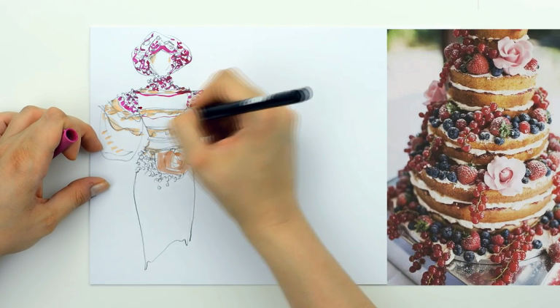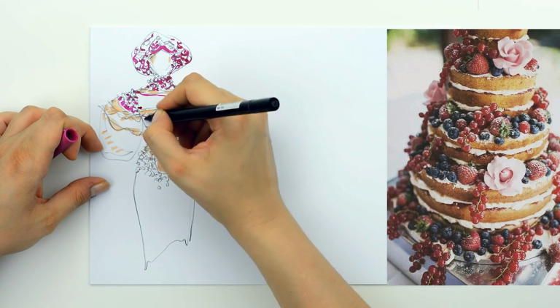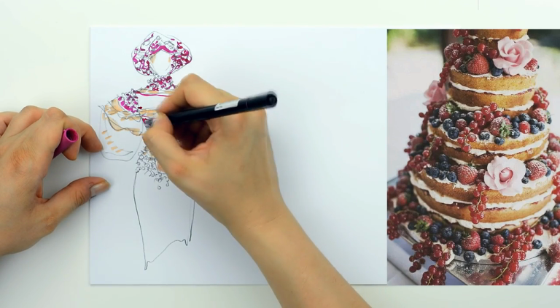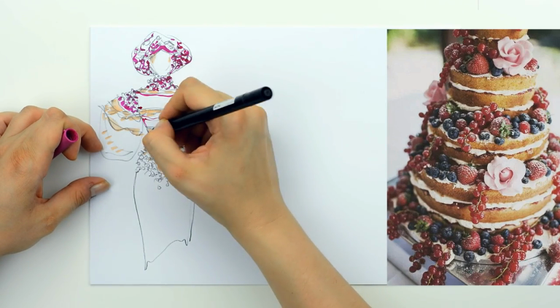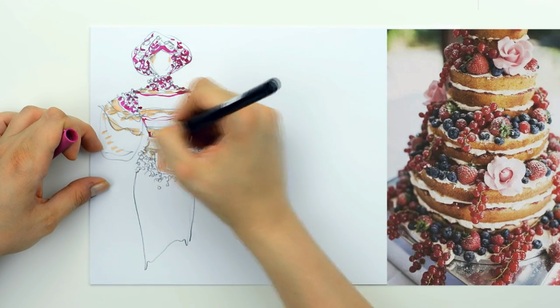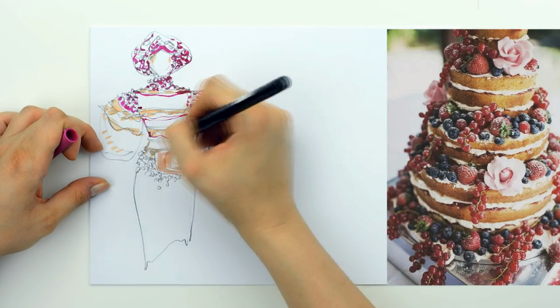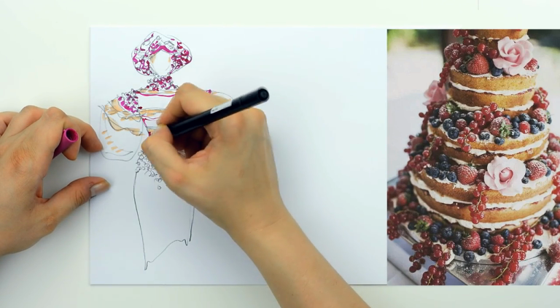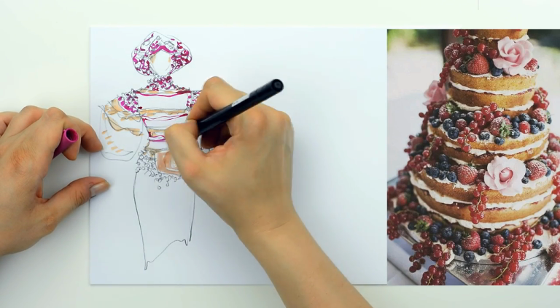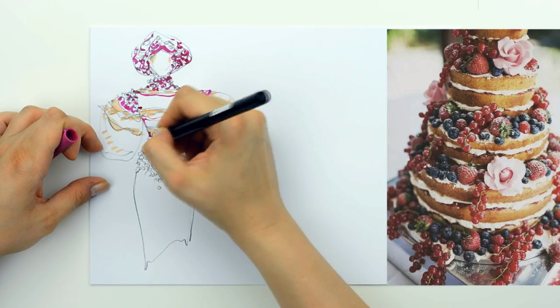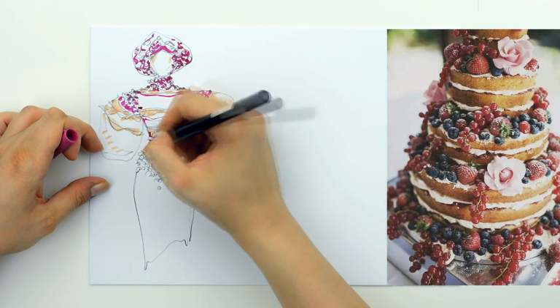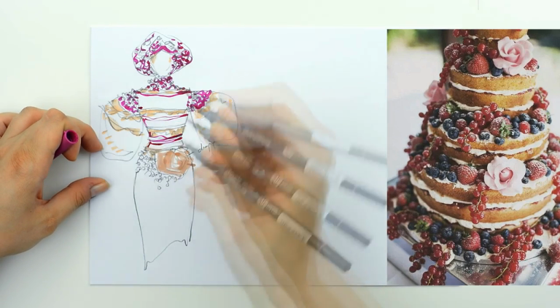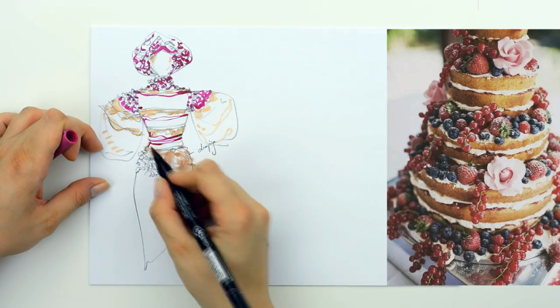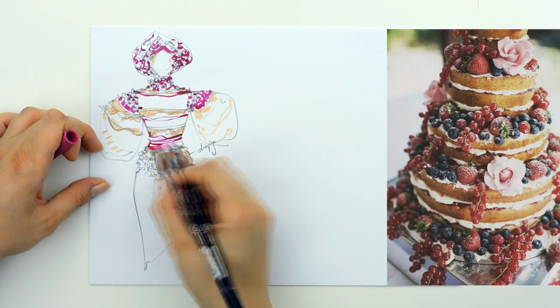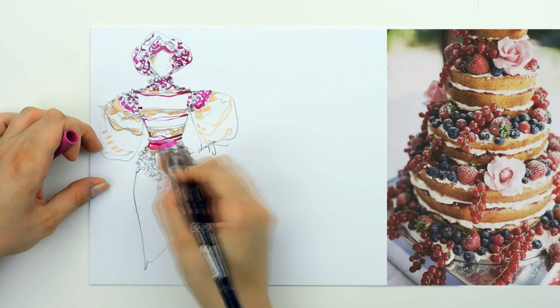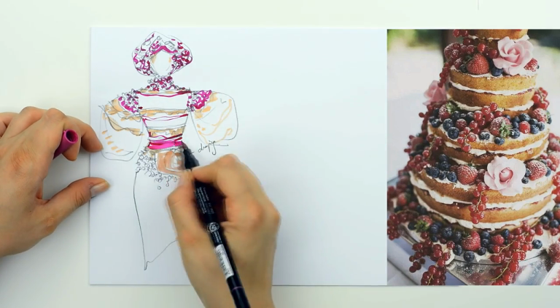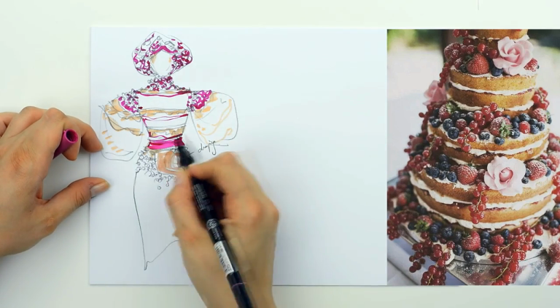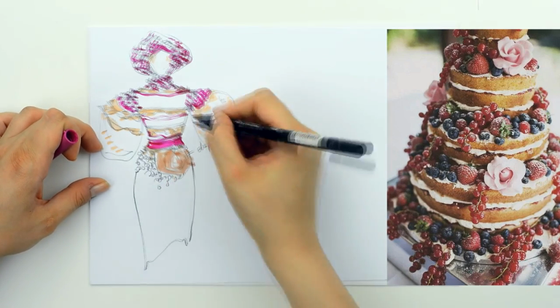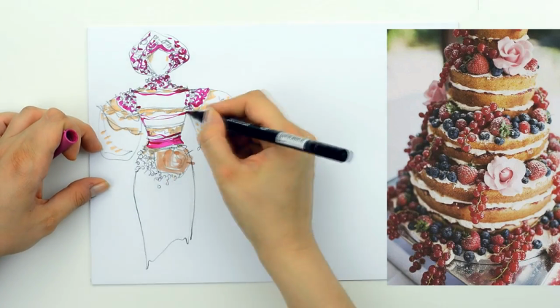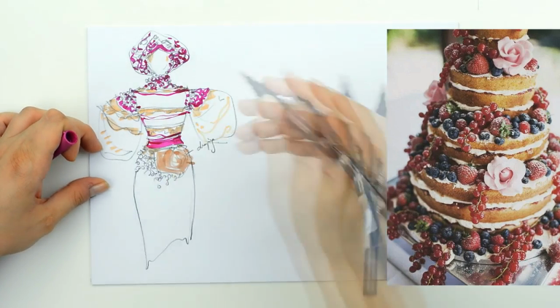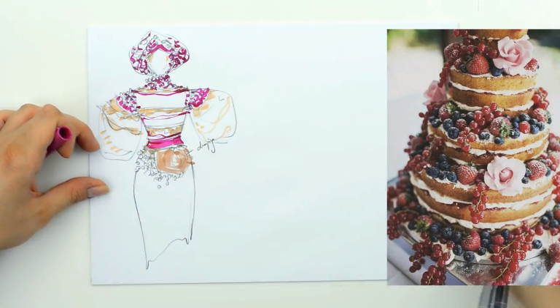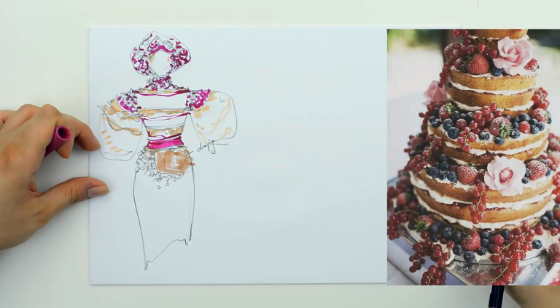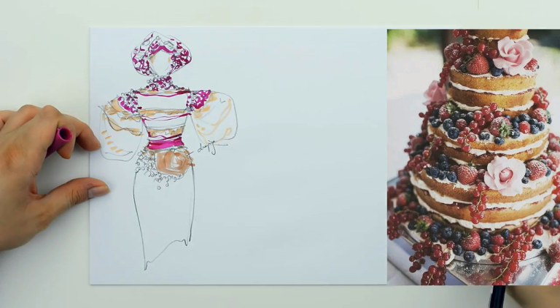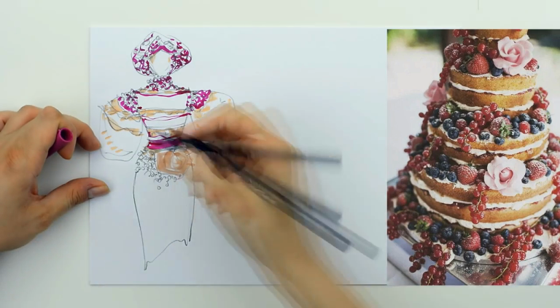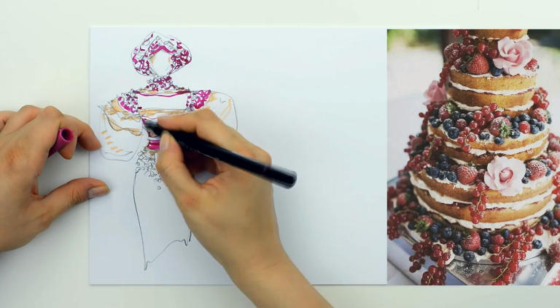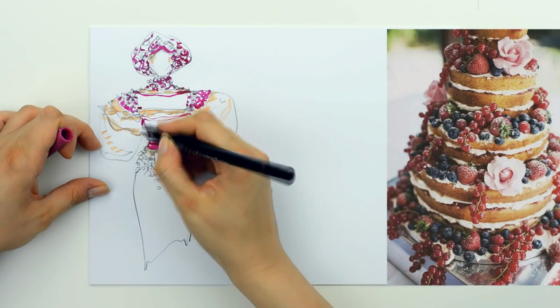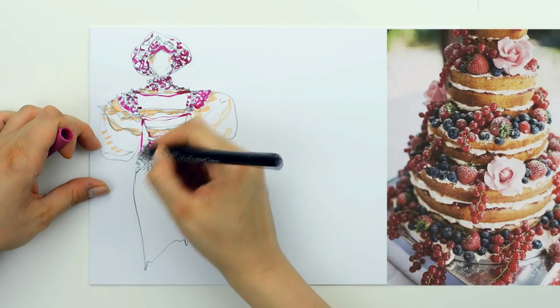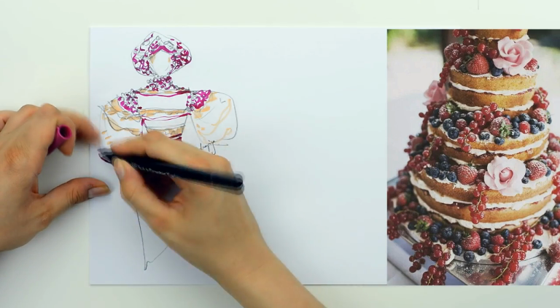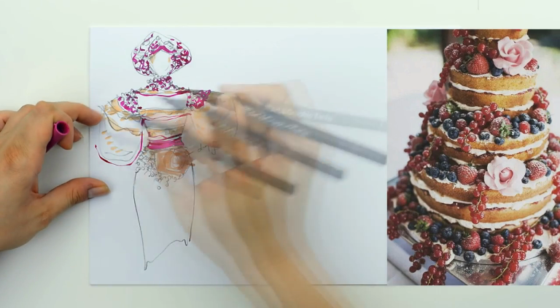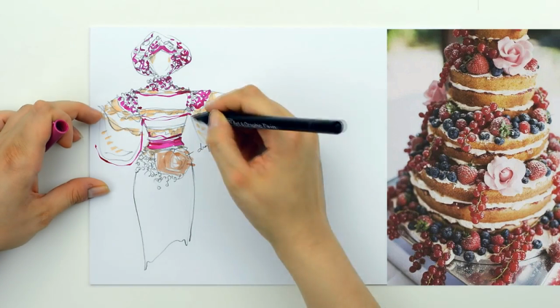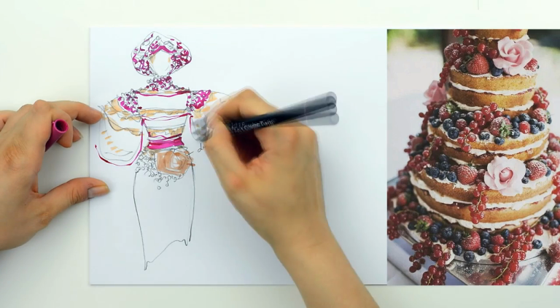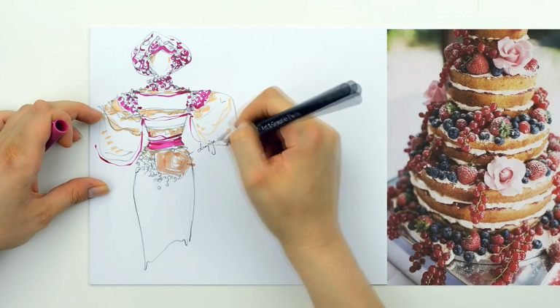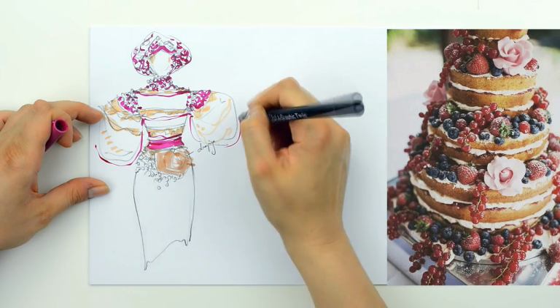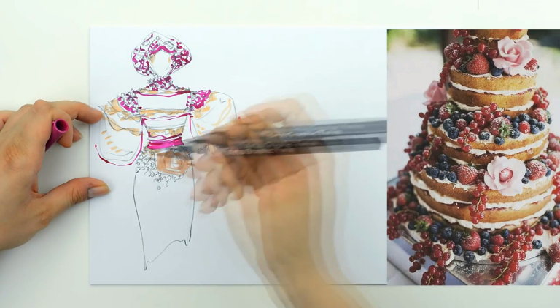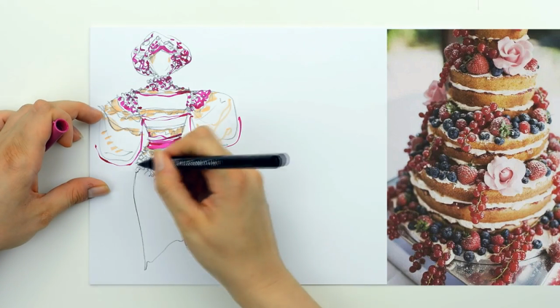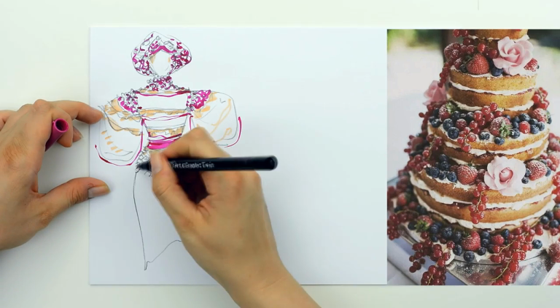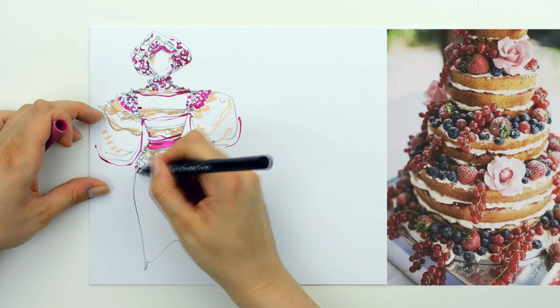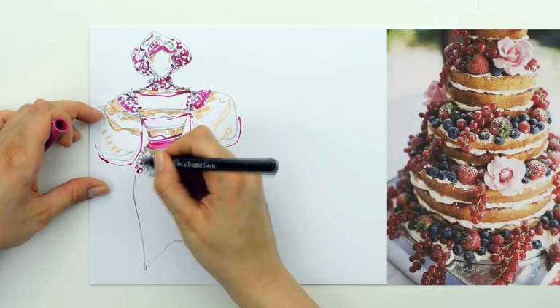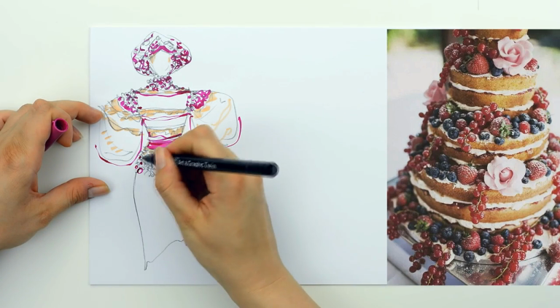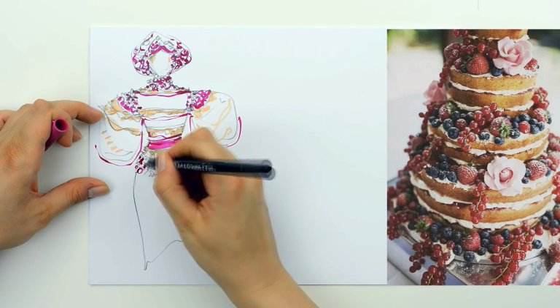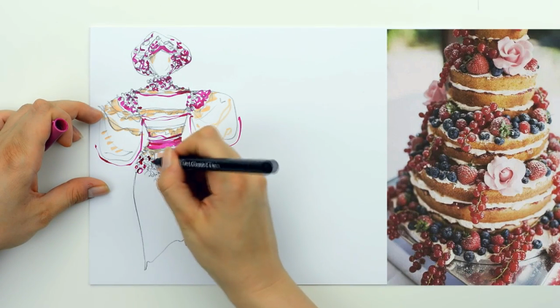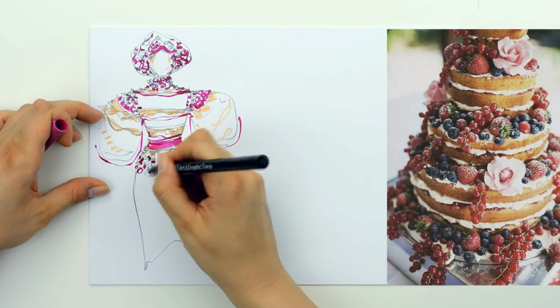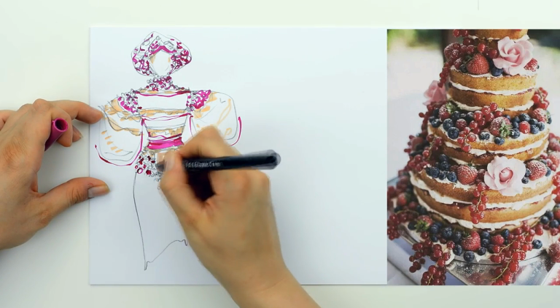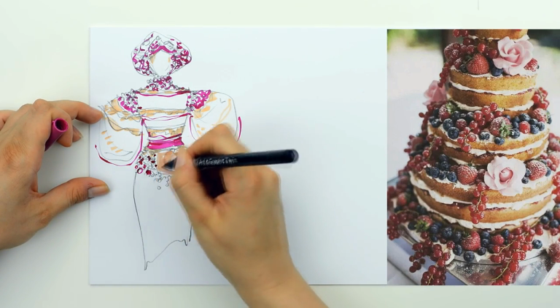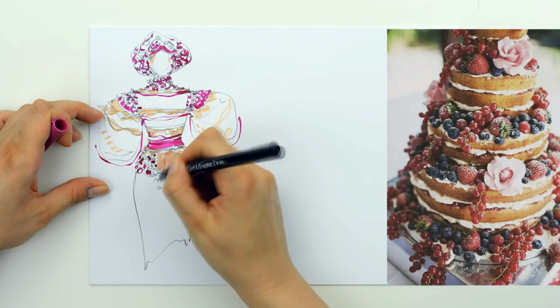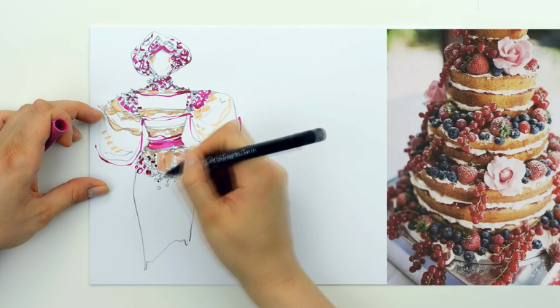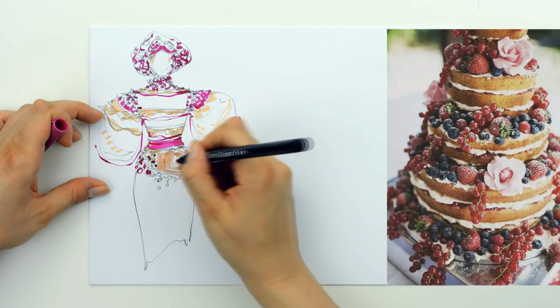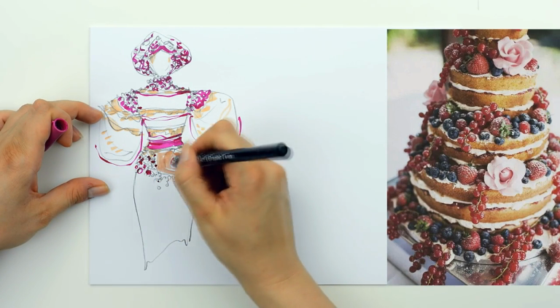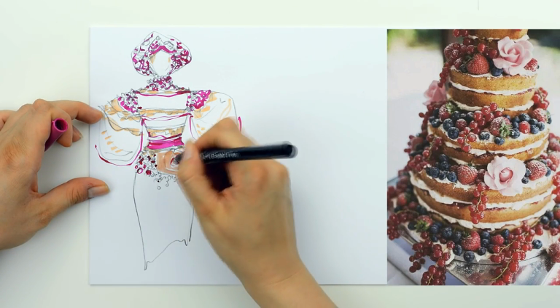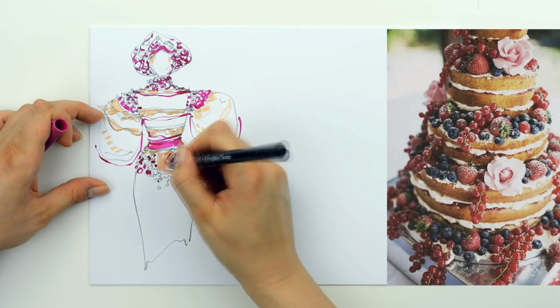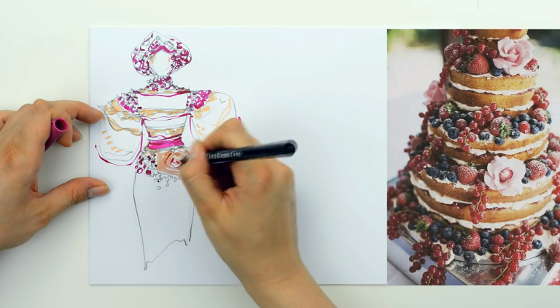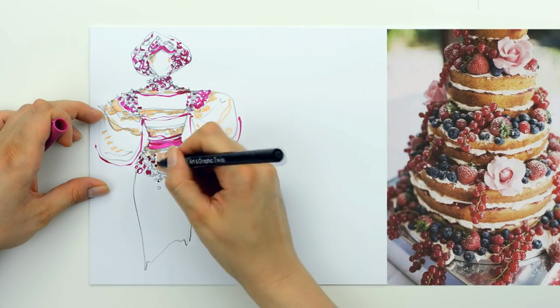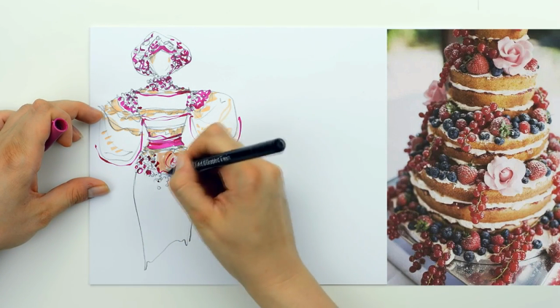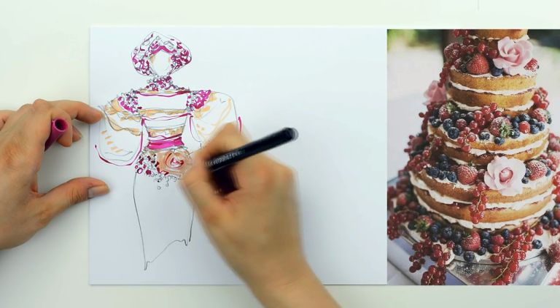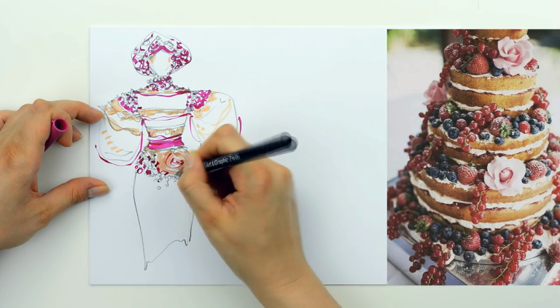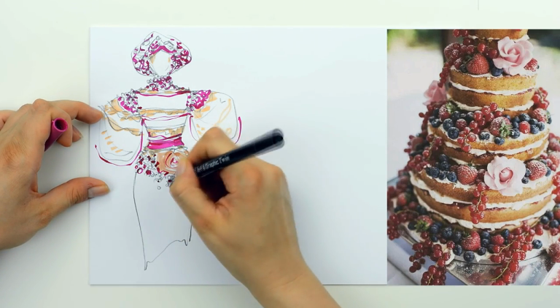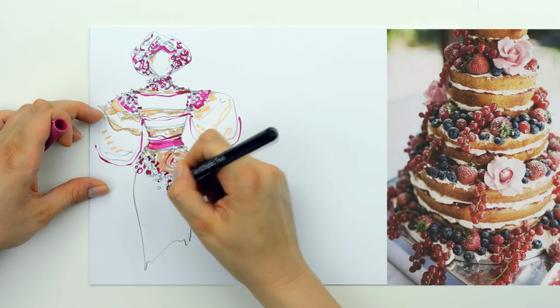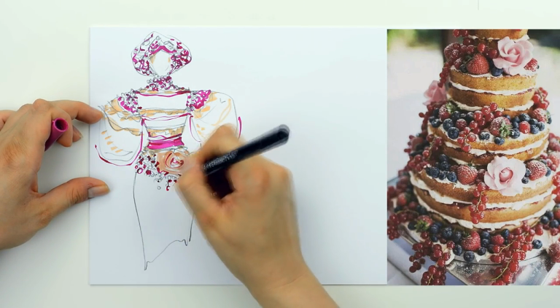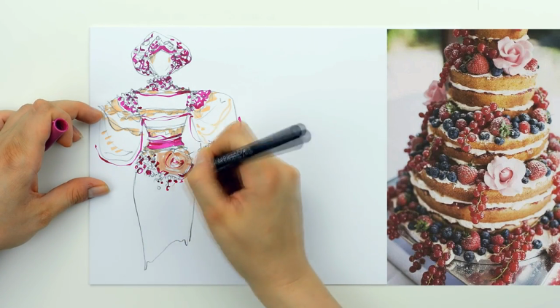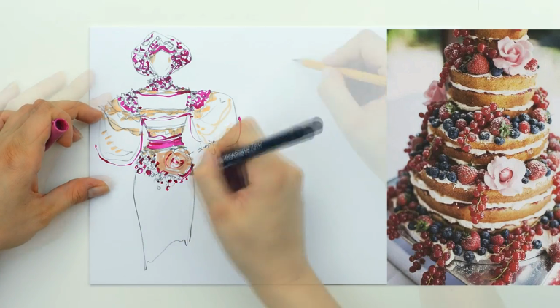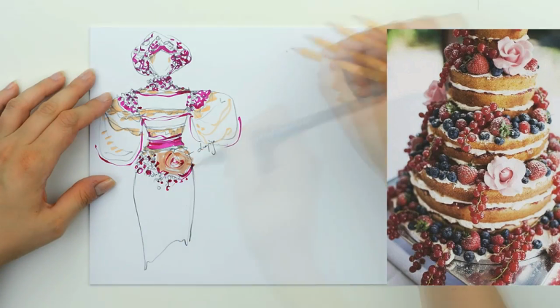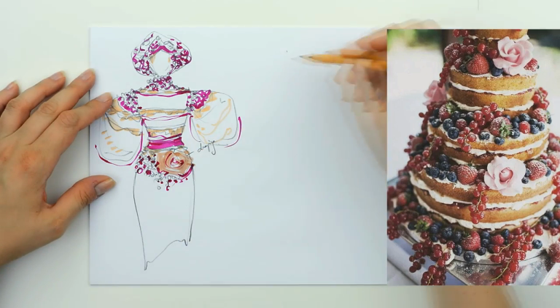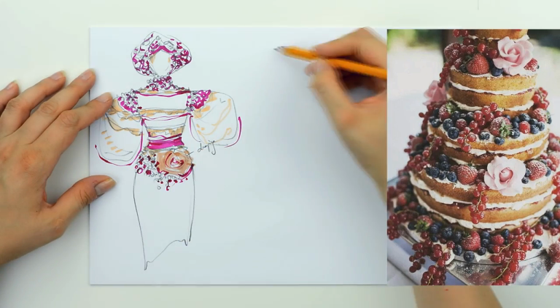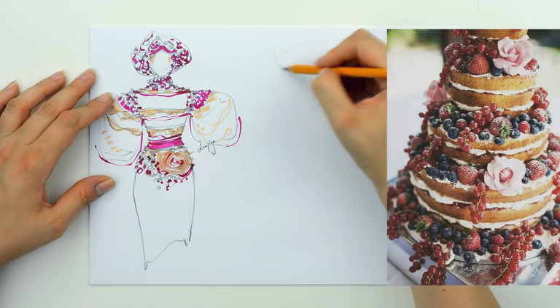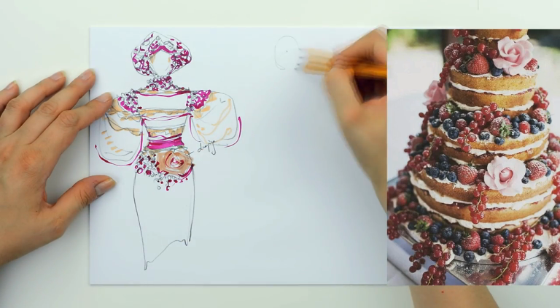Also, I kept the same colors, more or less. This means cream, beige, pink and purple for the accents.